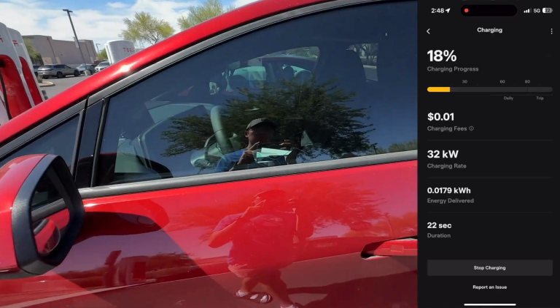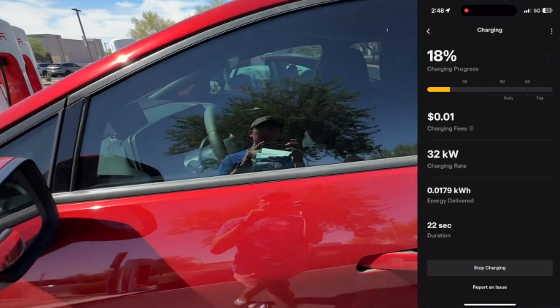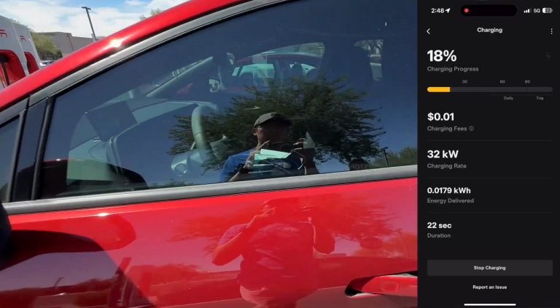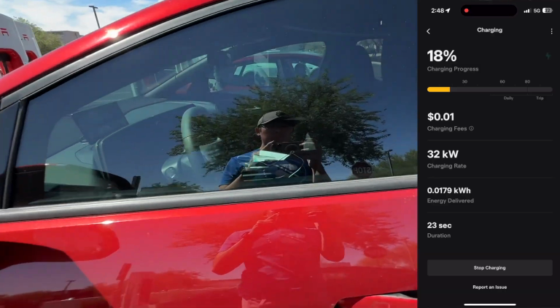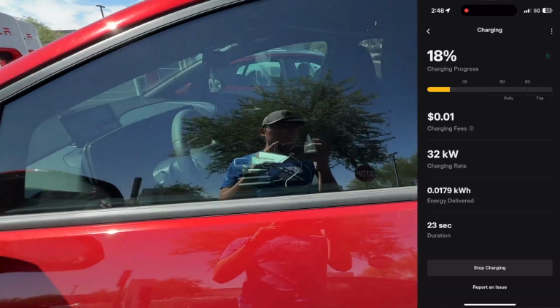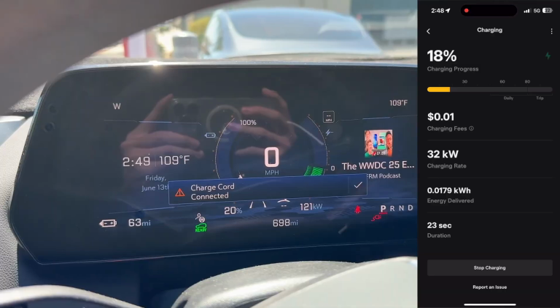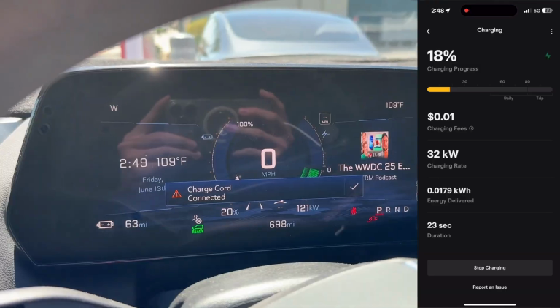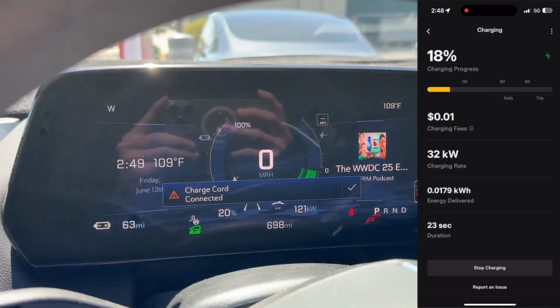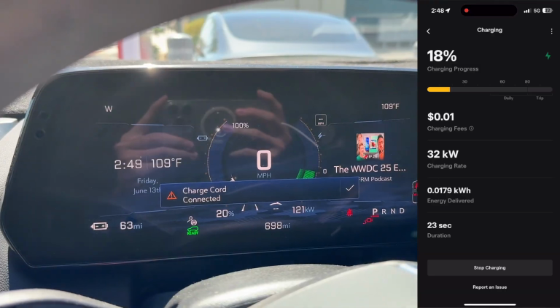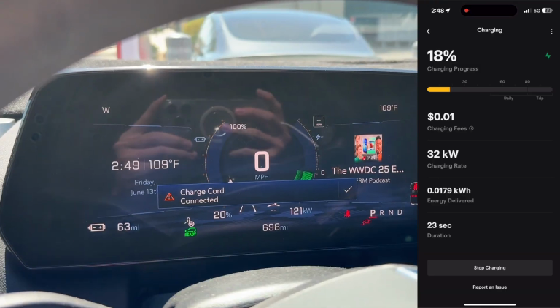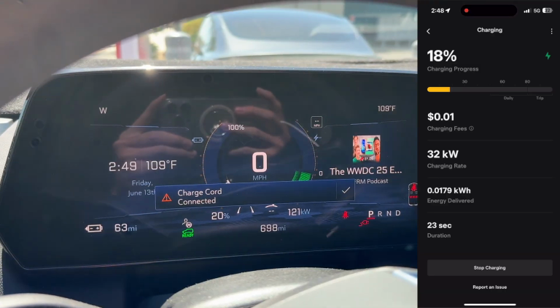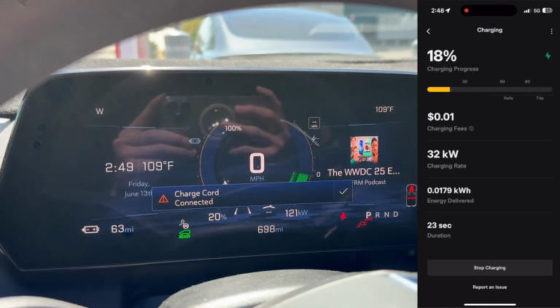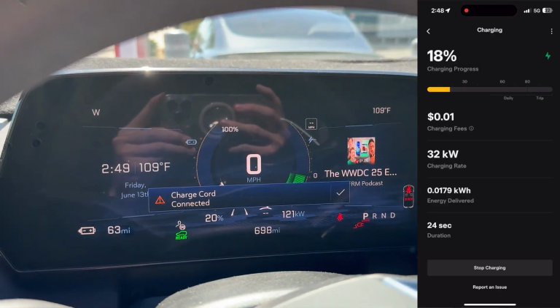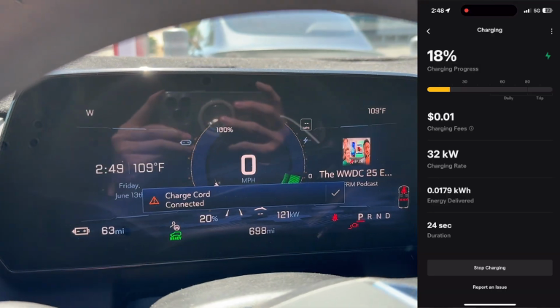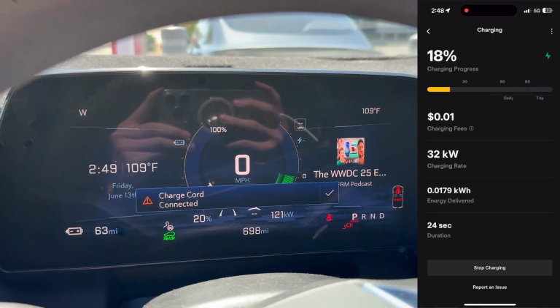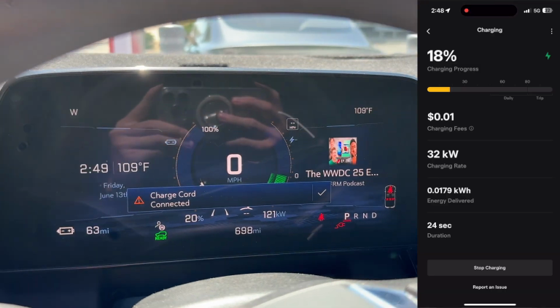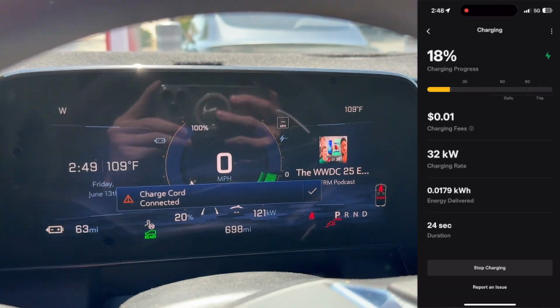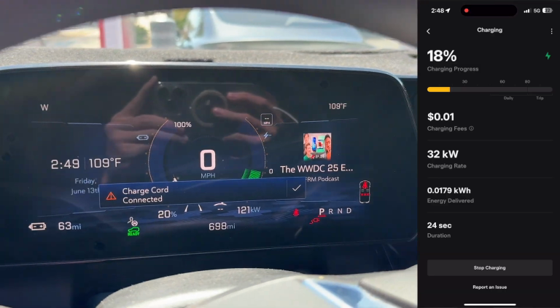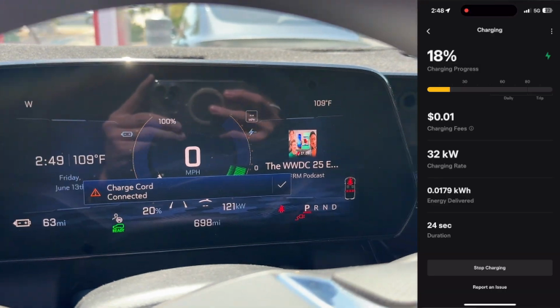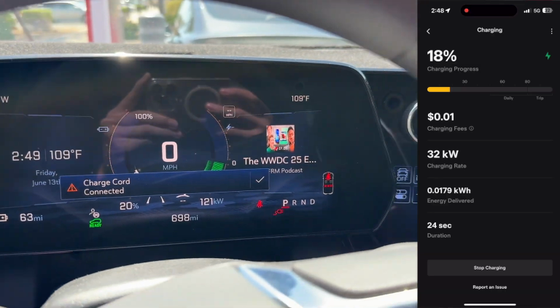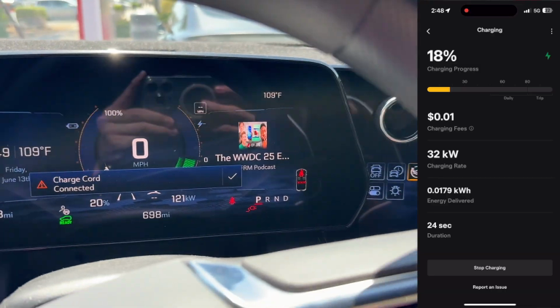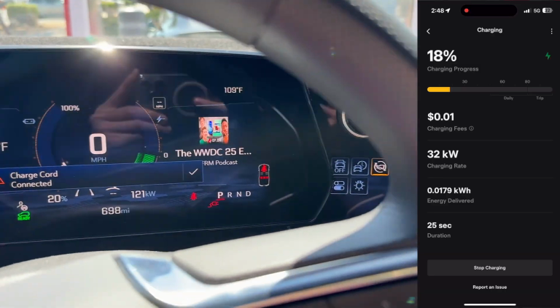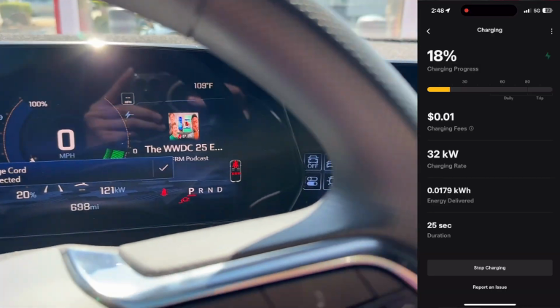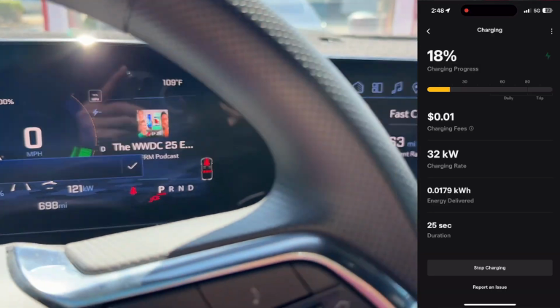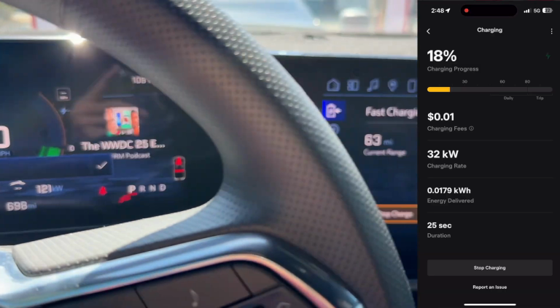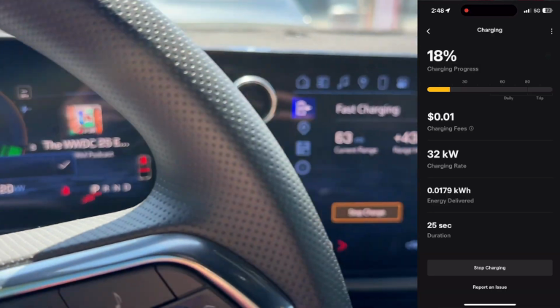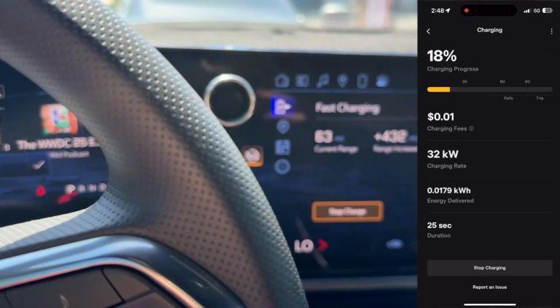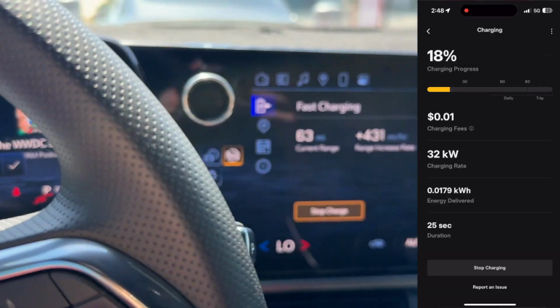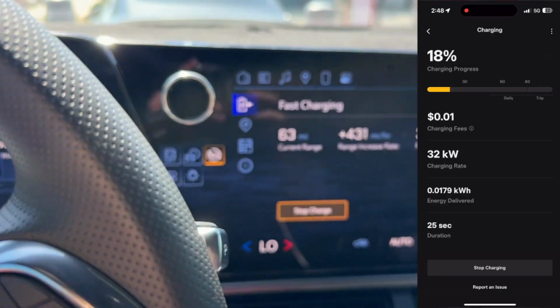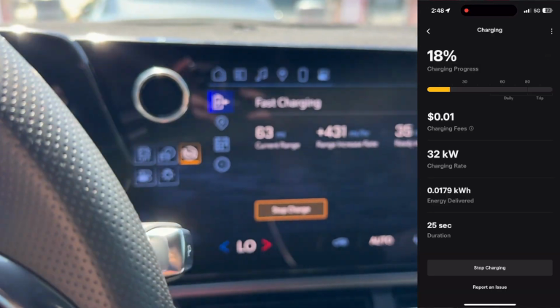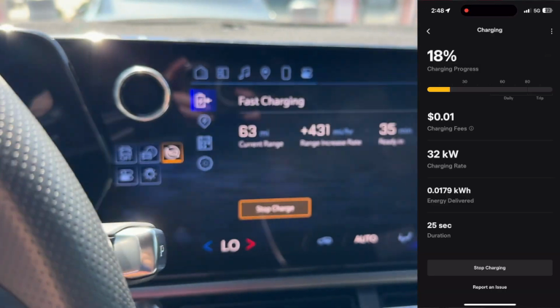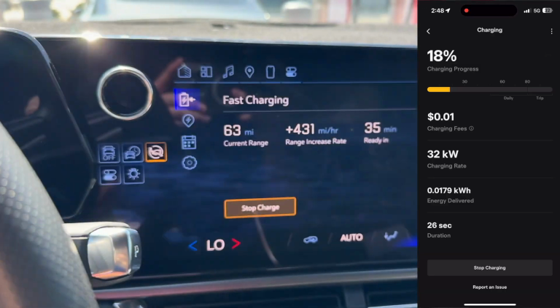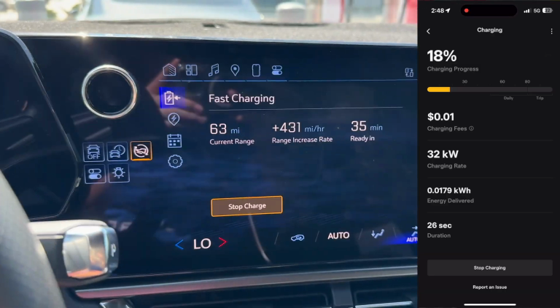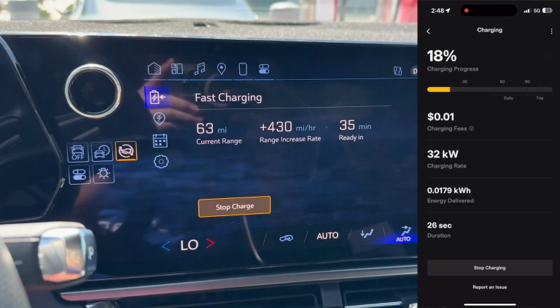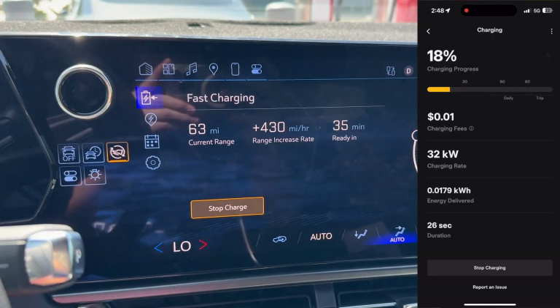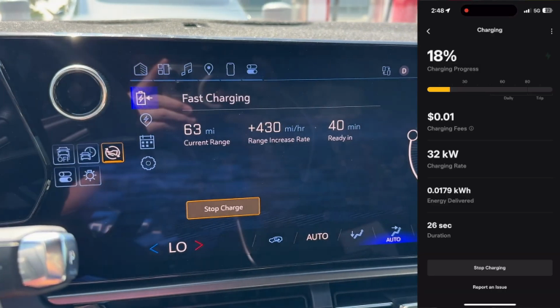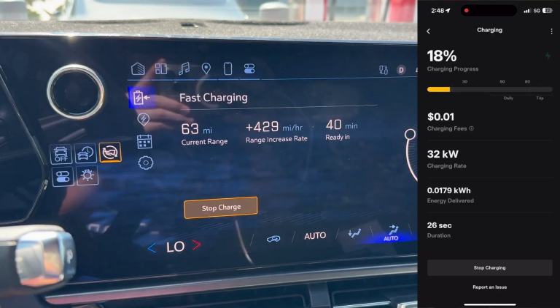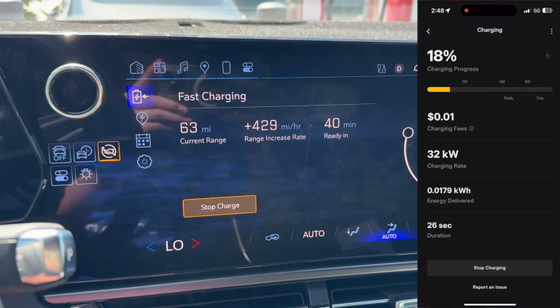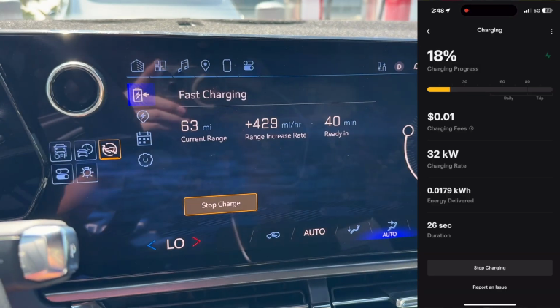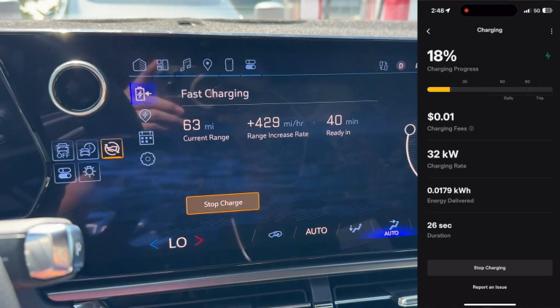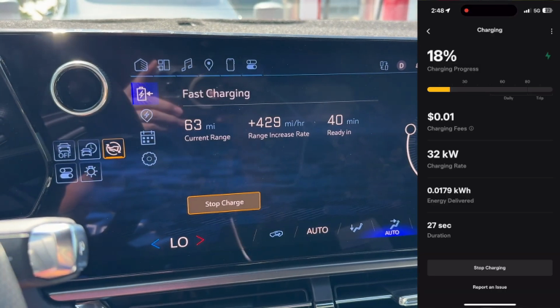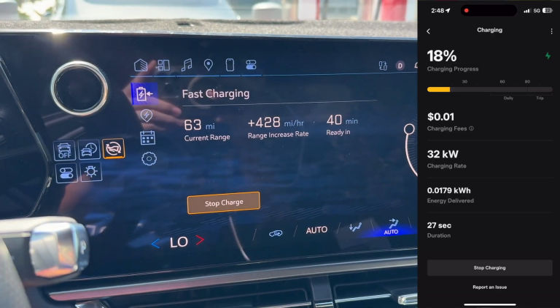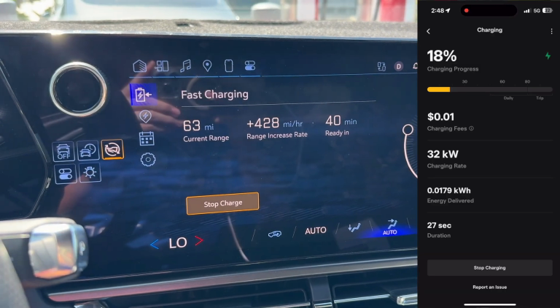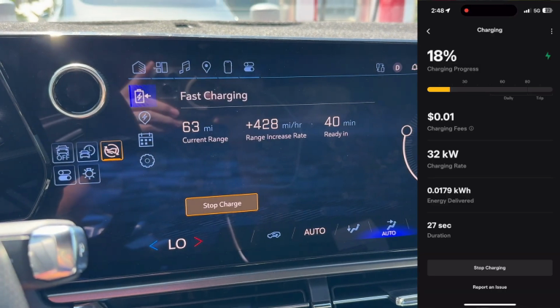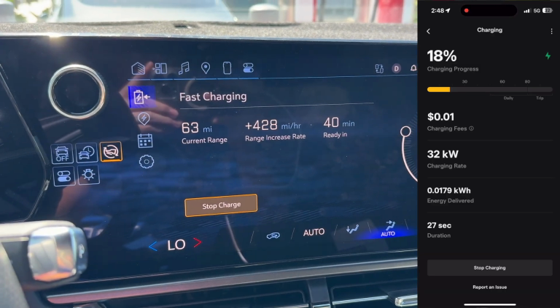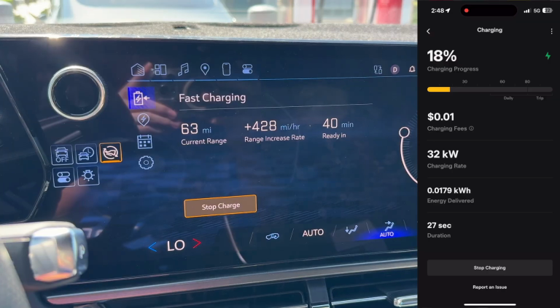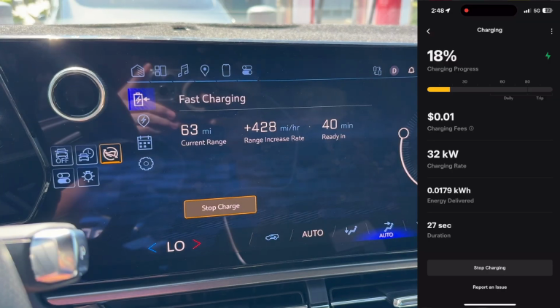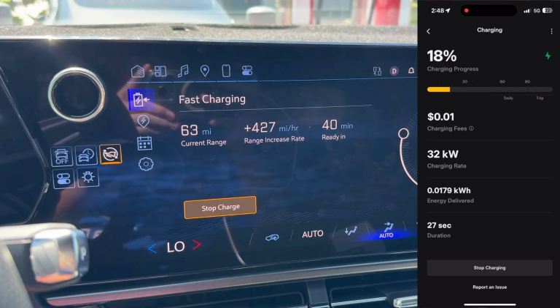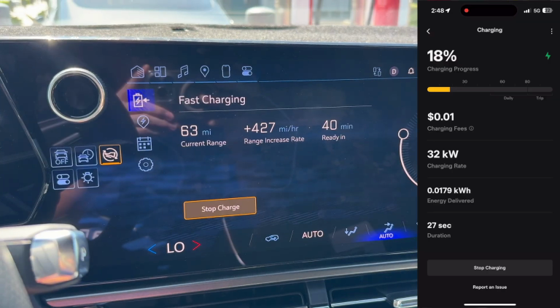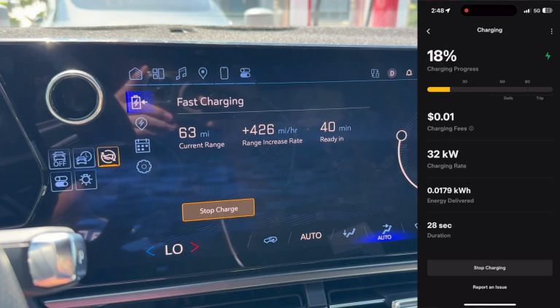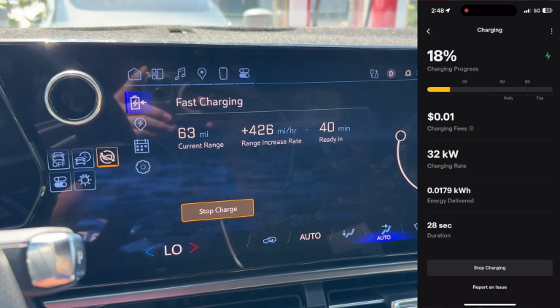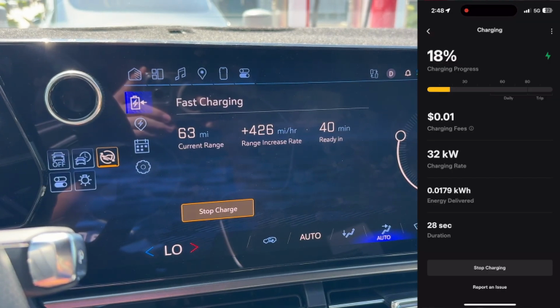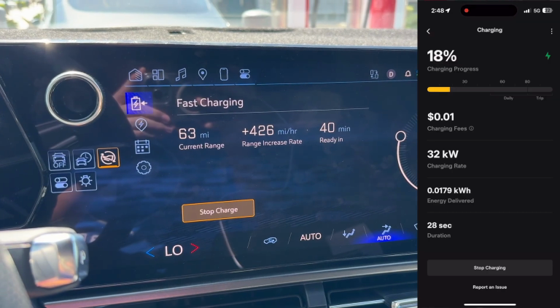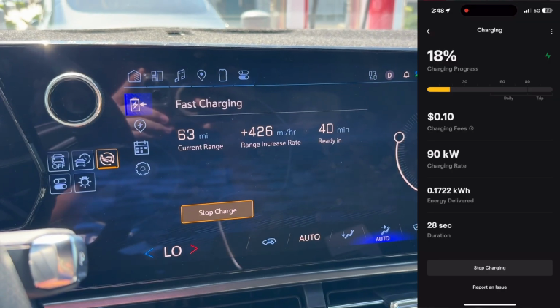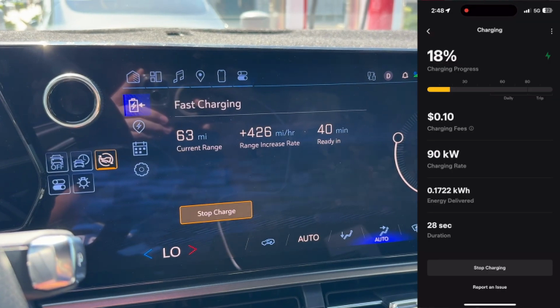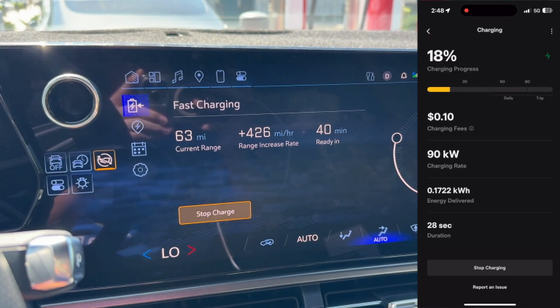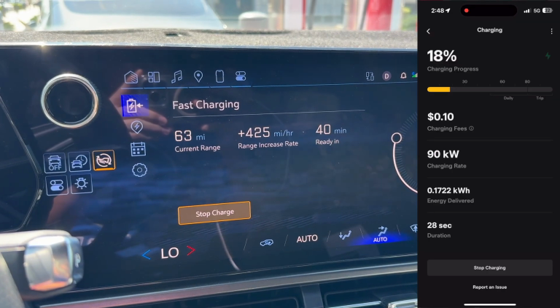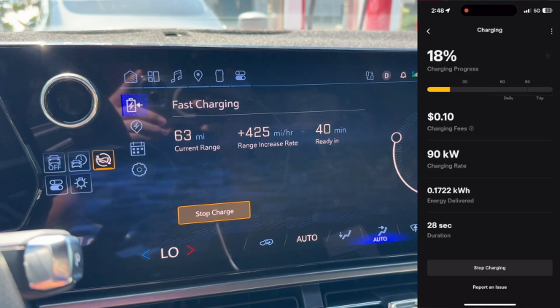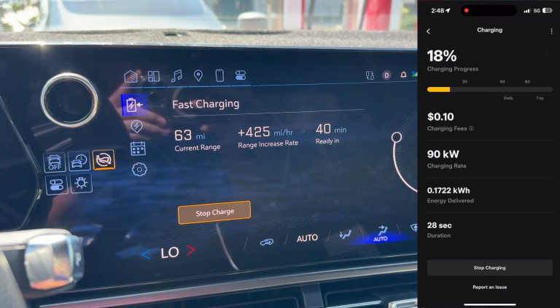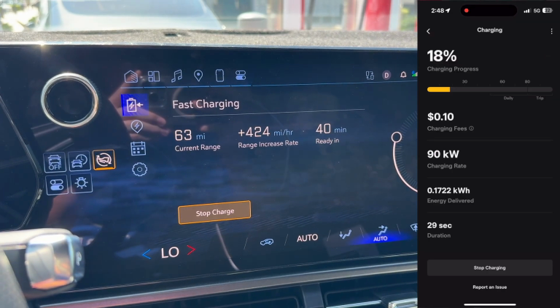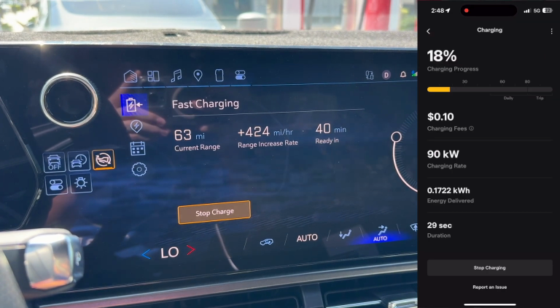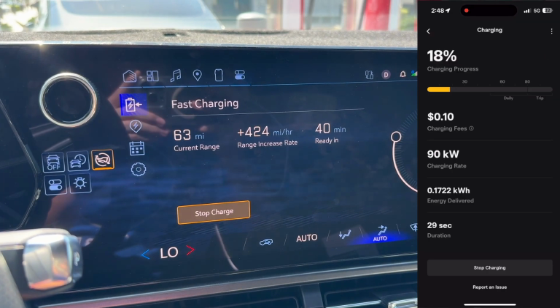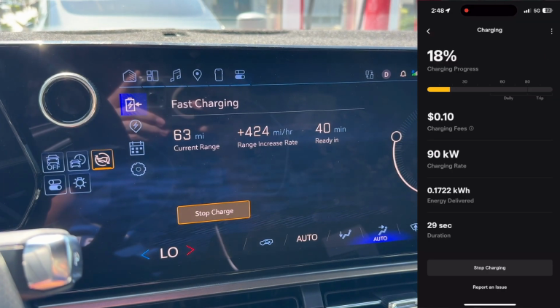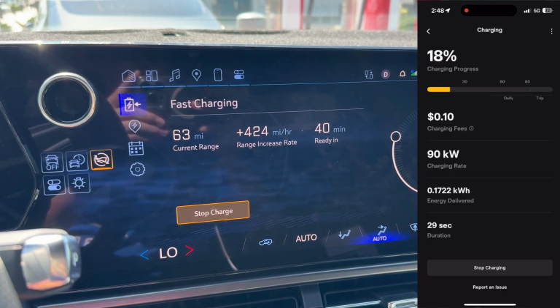Just be mindful that you might be blocking other cars and taking up extra space, and try to avoid it if you can. Both your car and your app will show you information about your charging session, but the fees will be on the Tesla app.